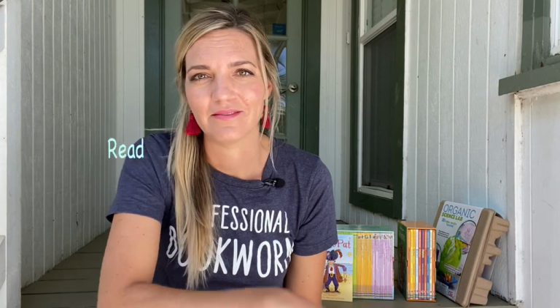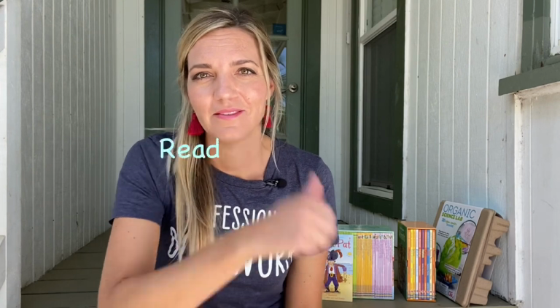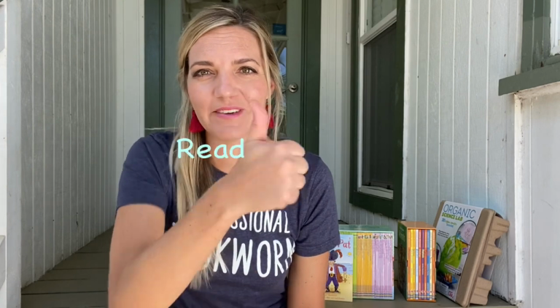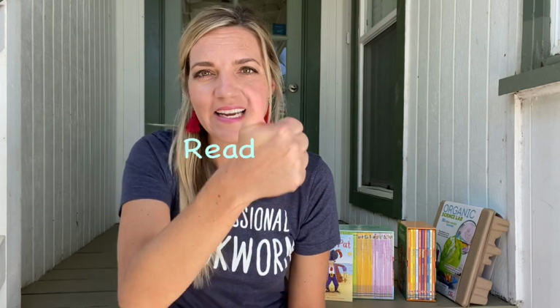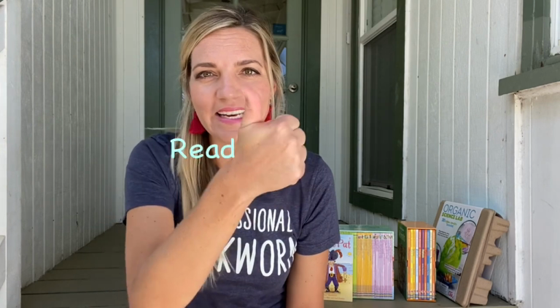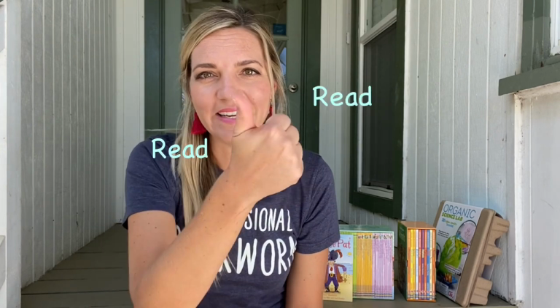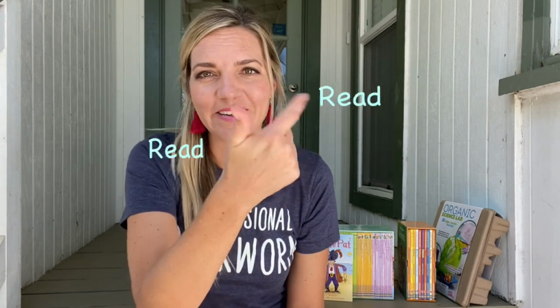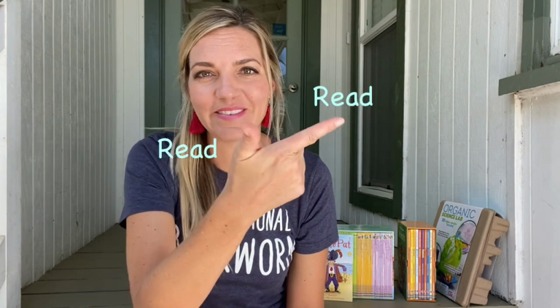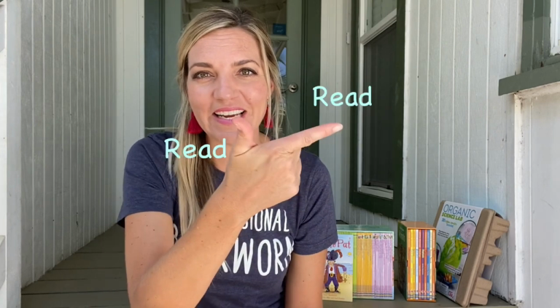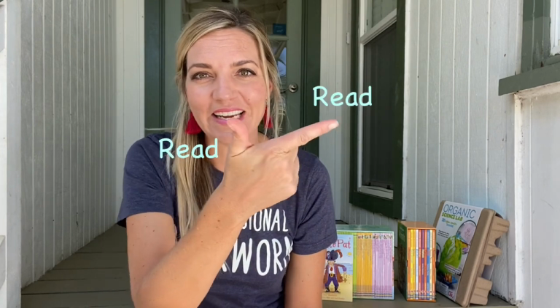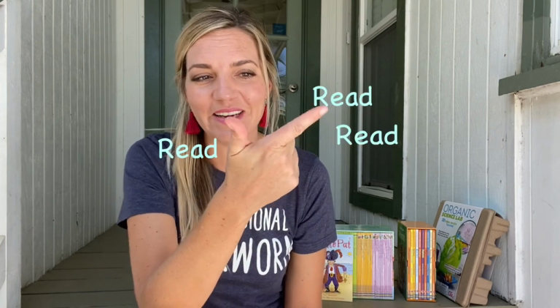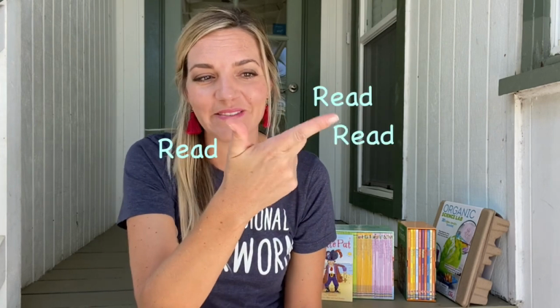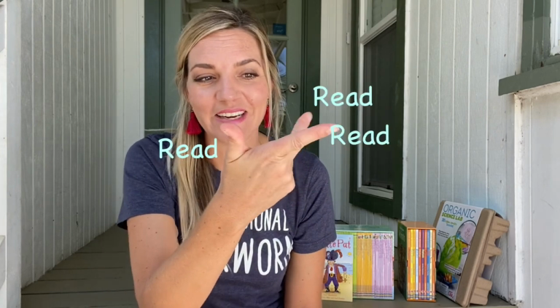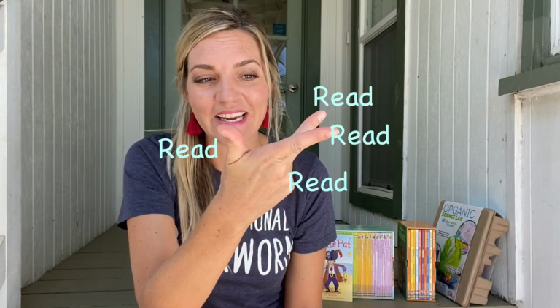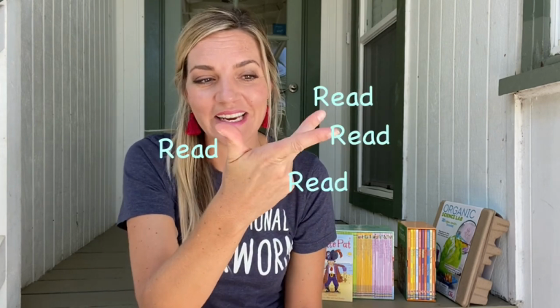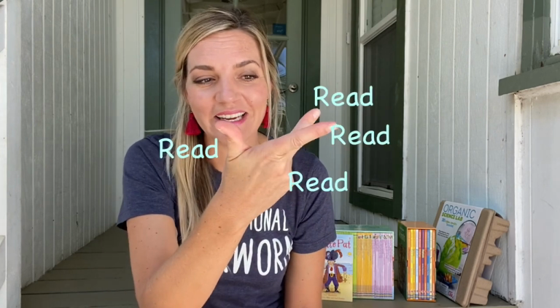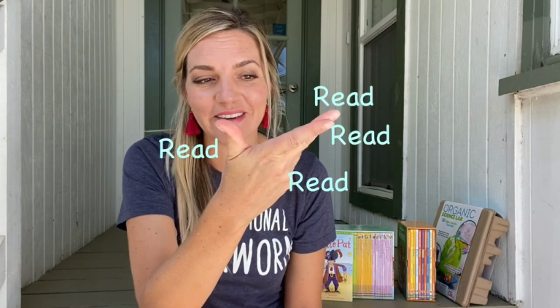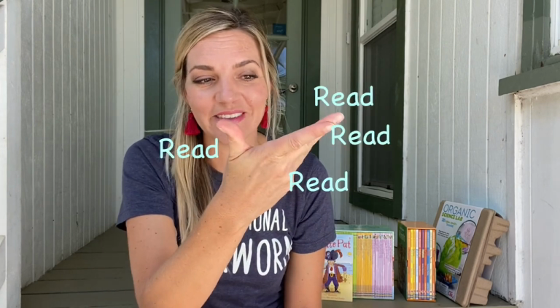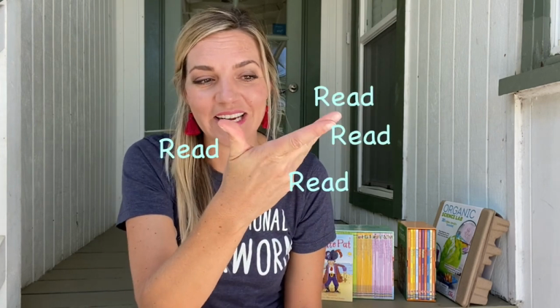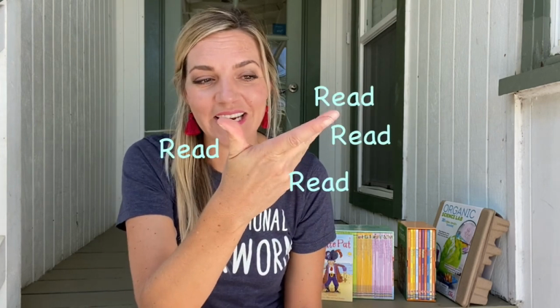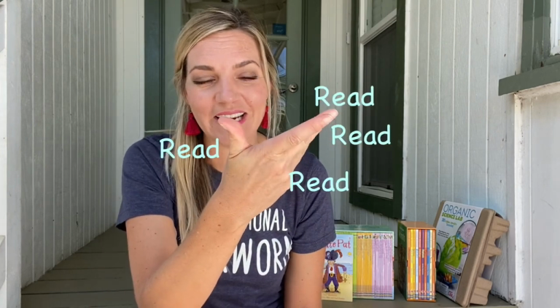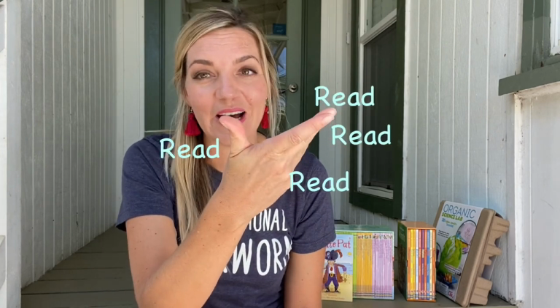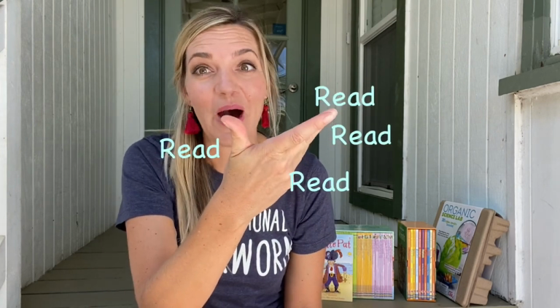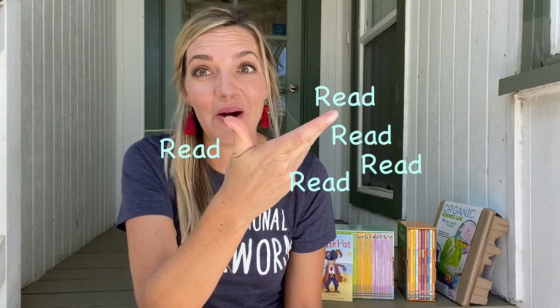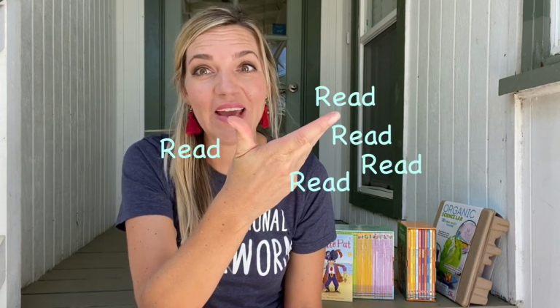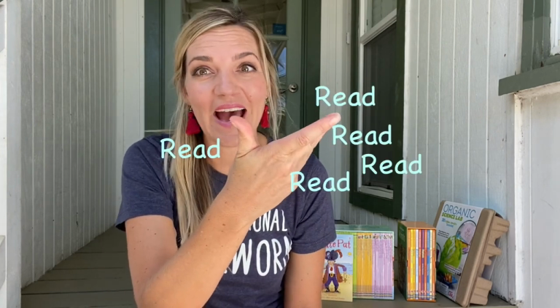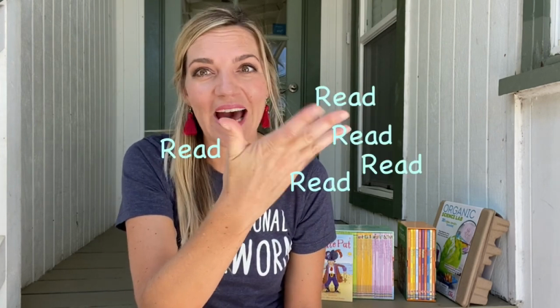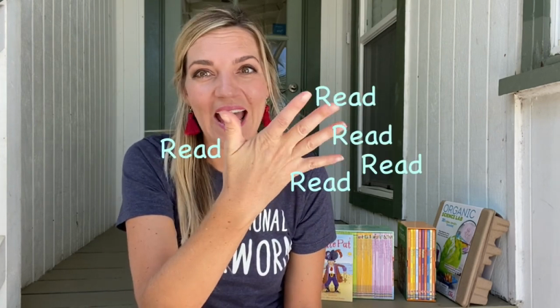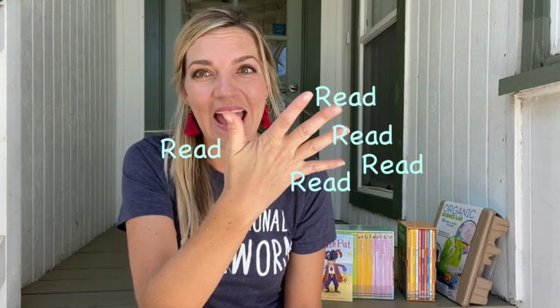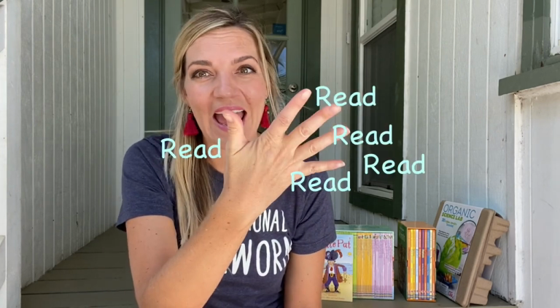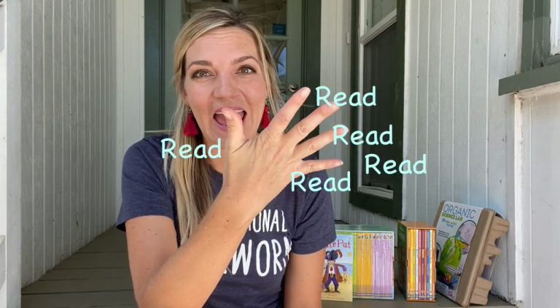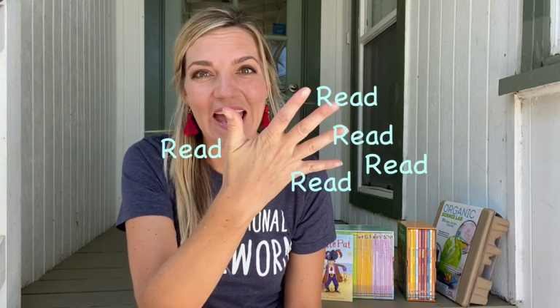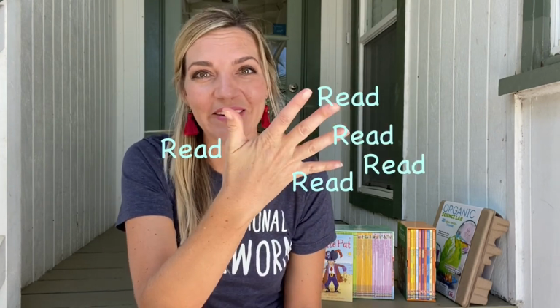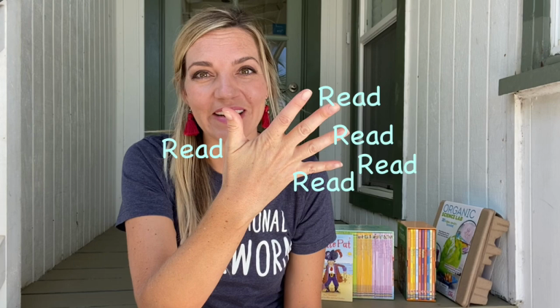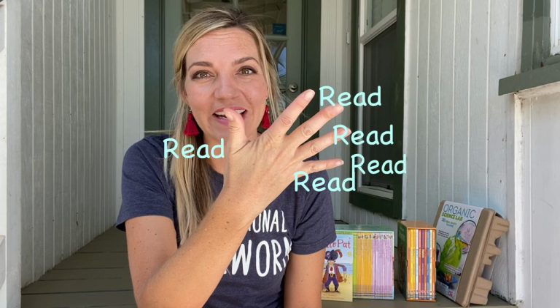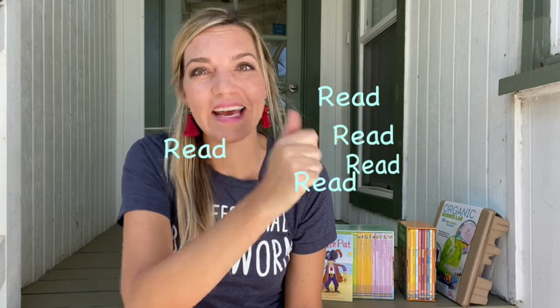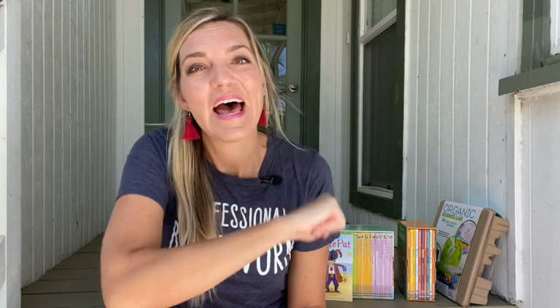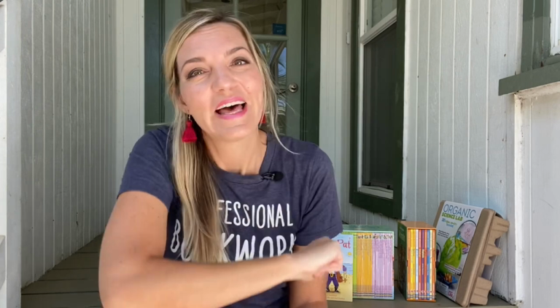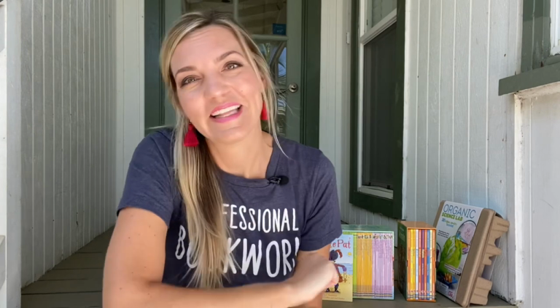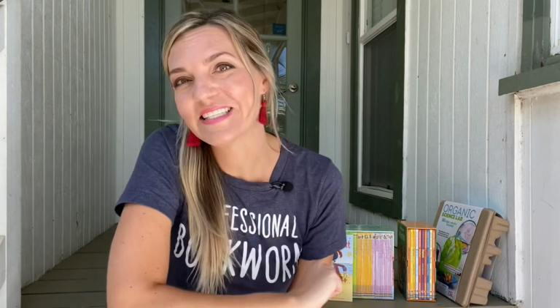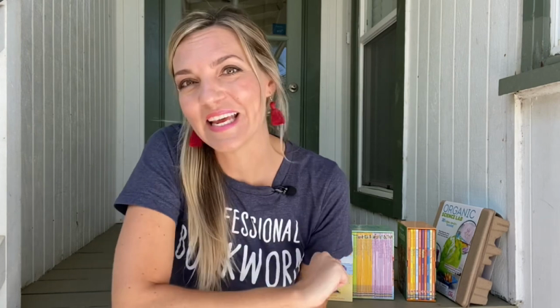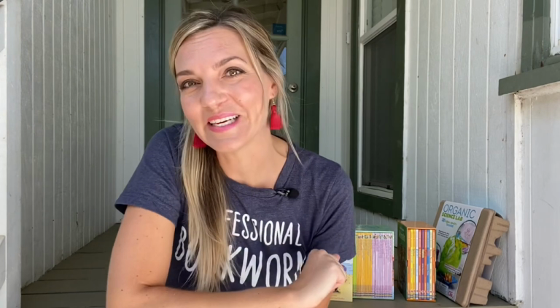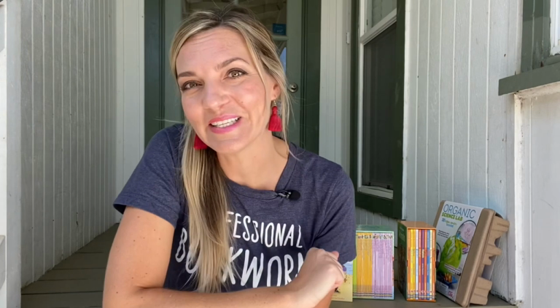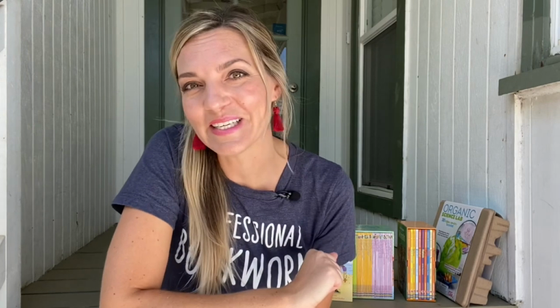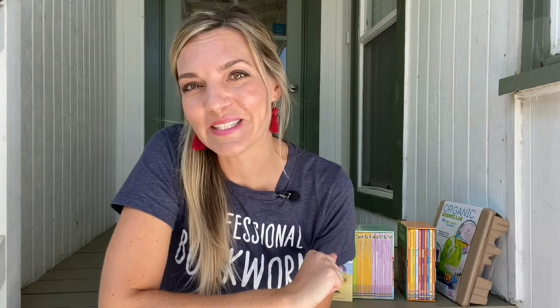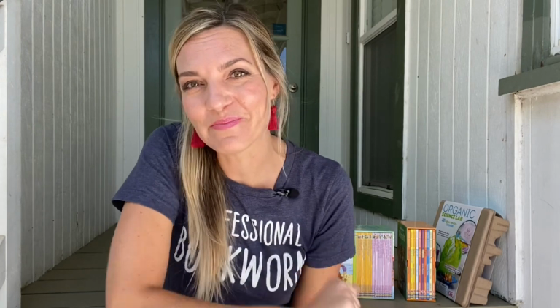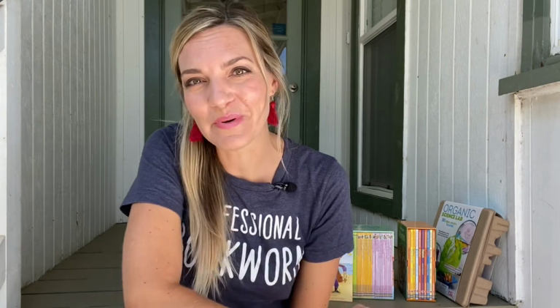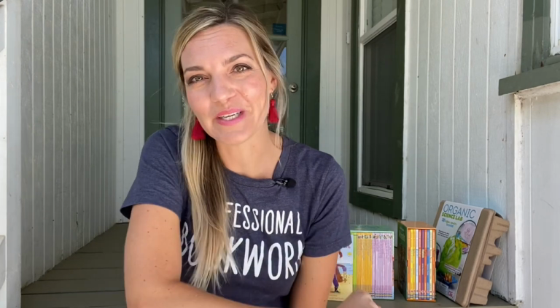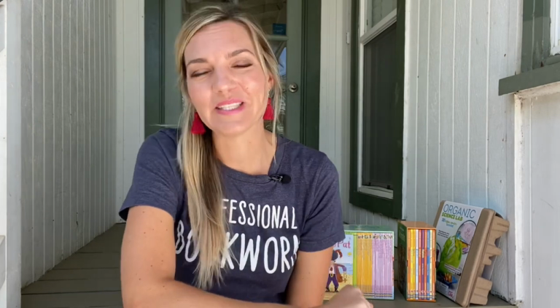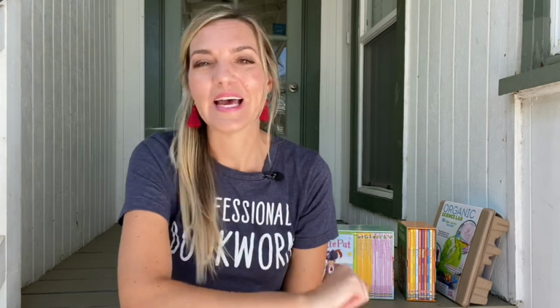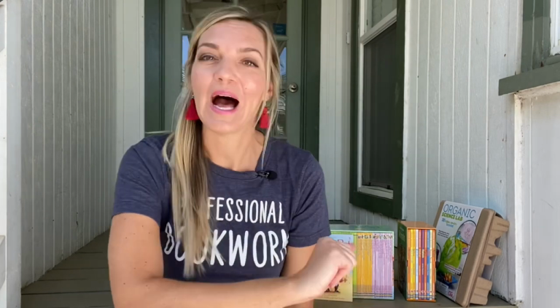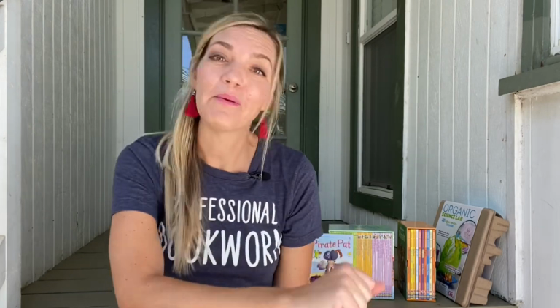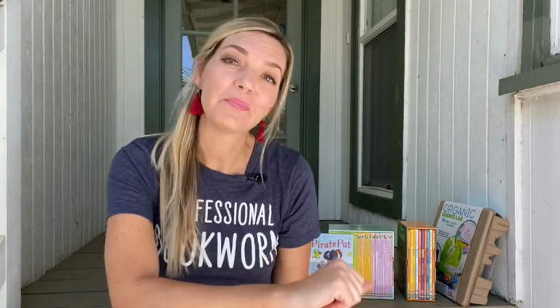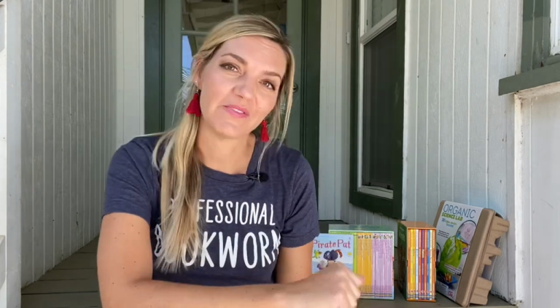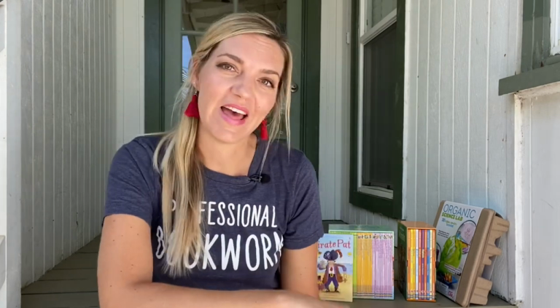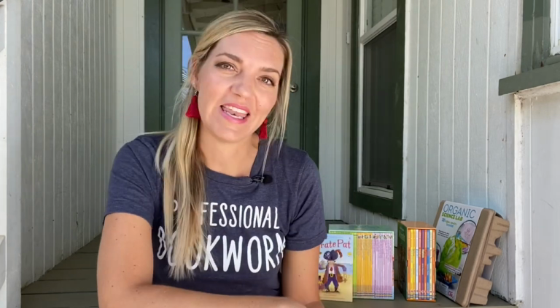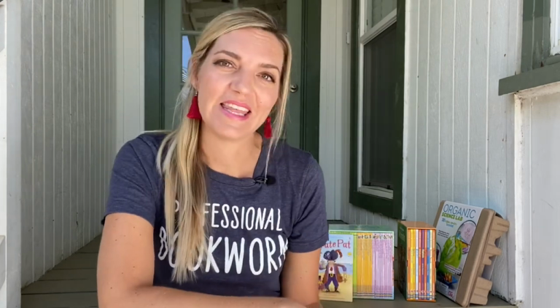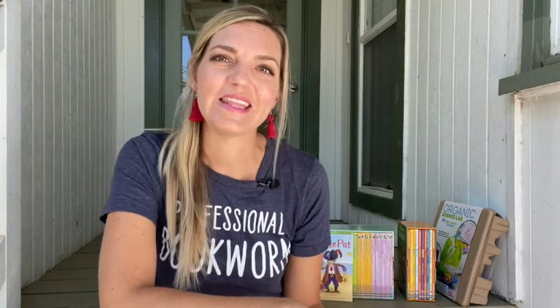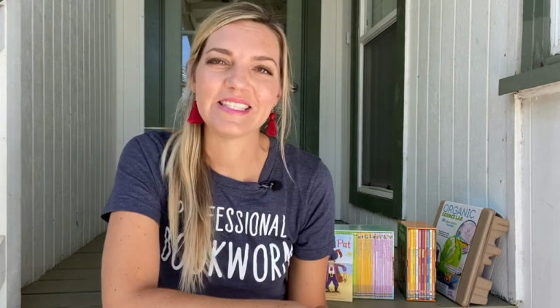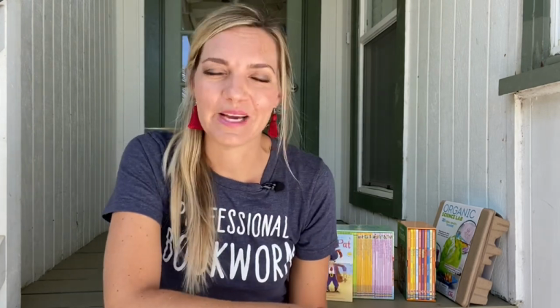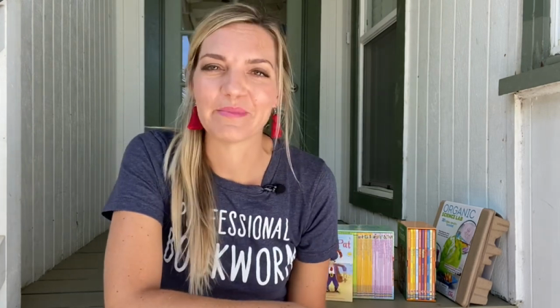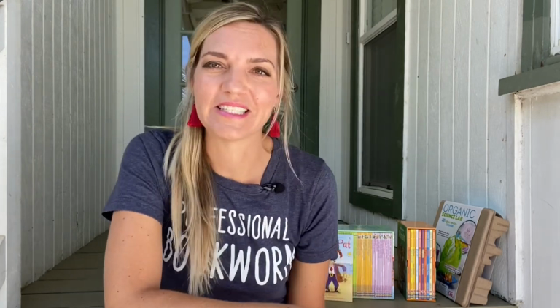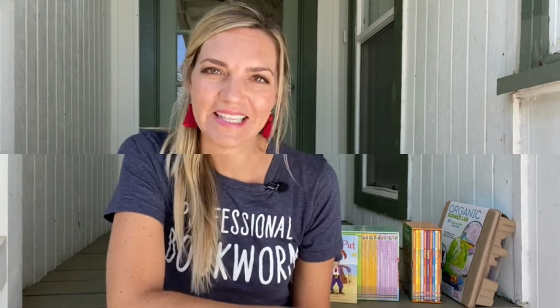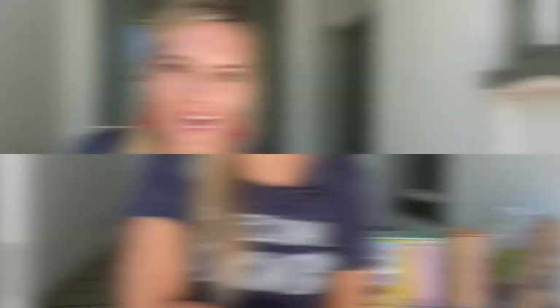Read, read, read, read — oh yeah, and read. Let's take a look at some books to help prevent the summer slide.